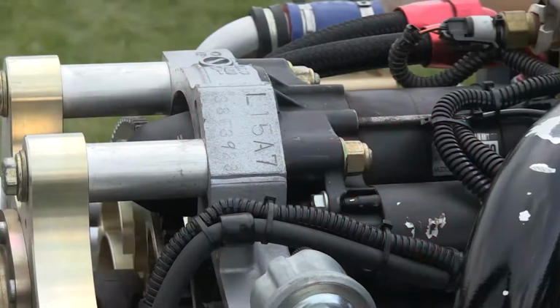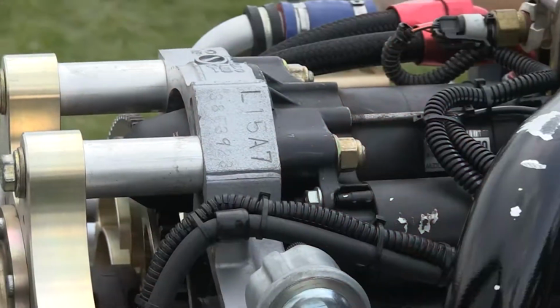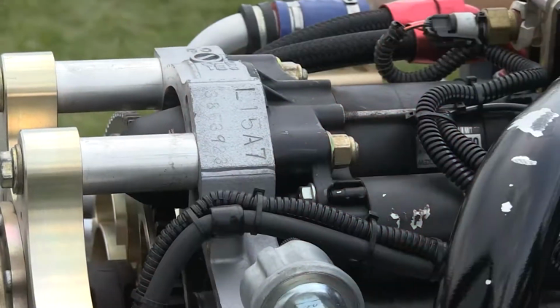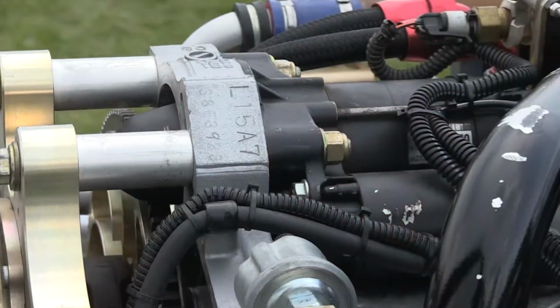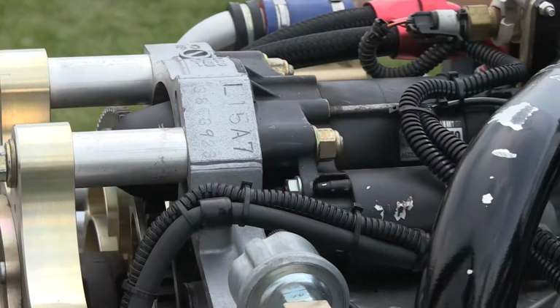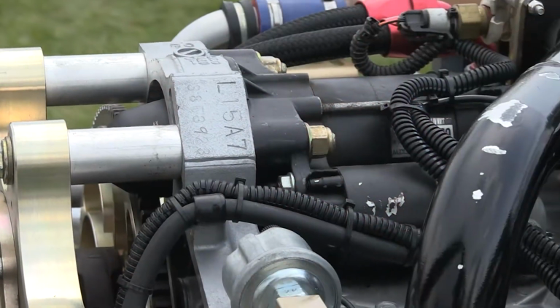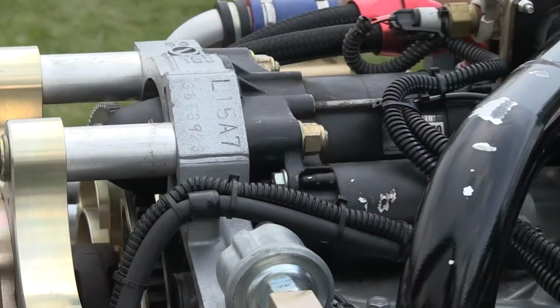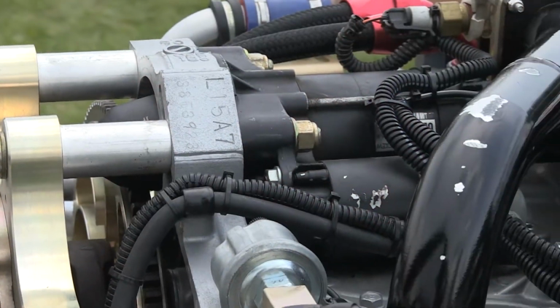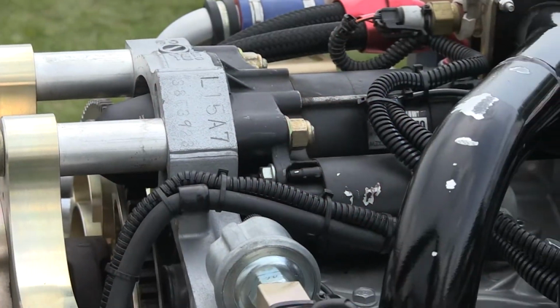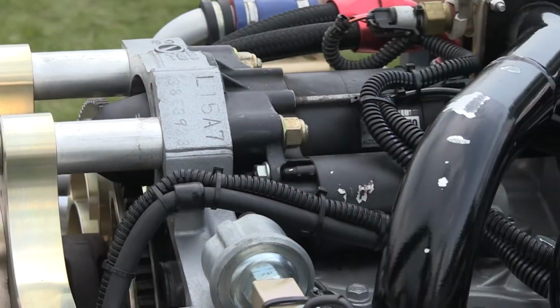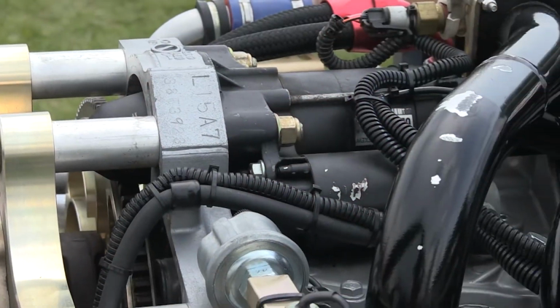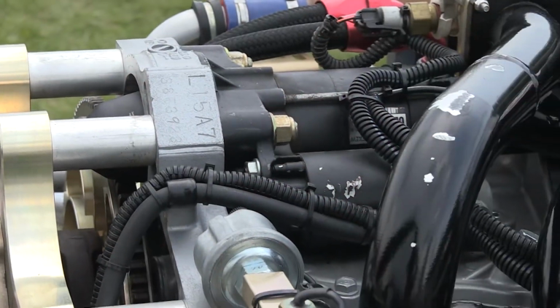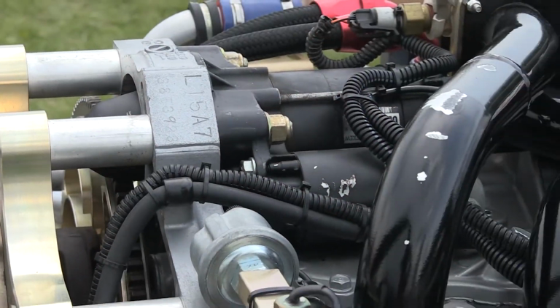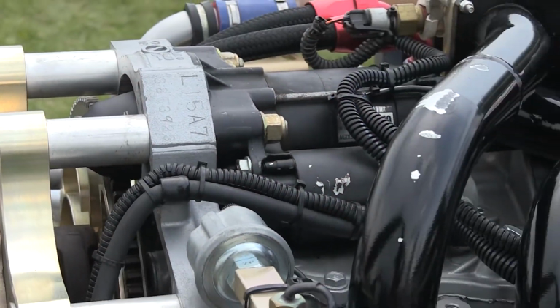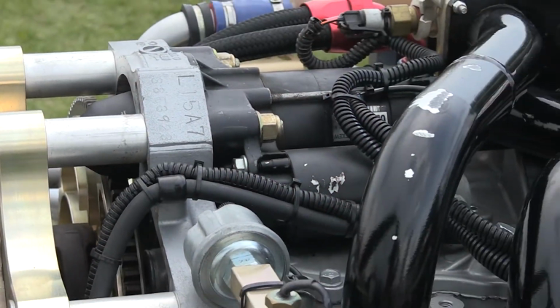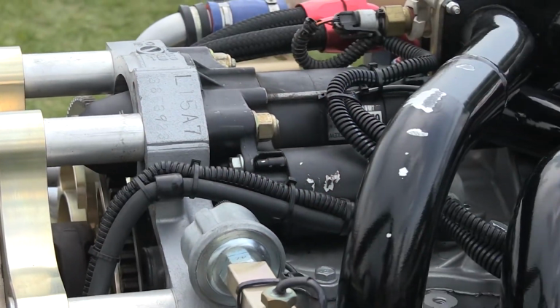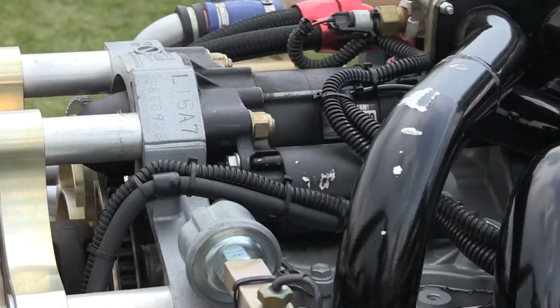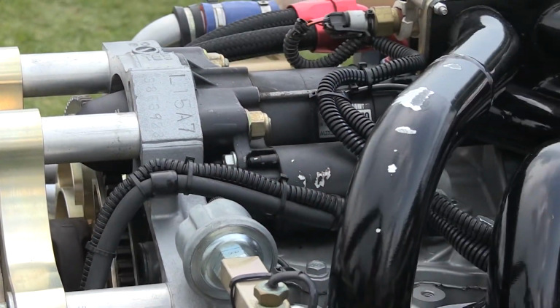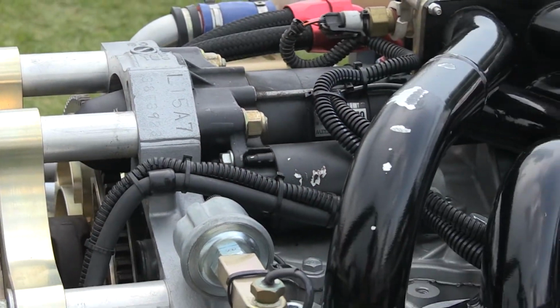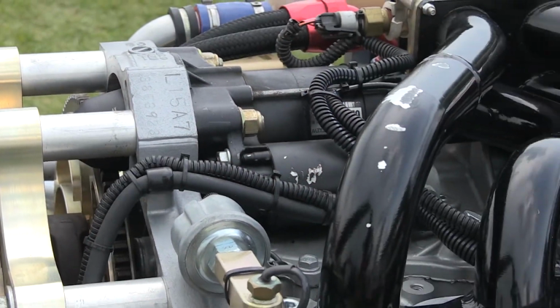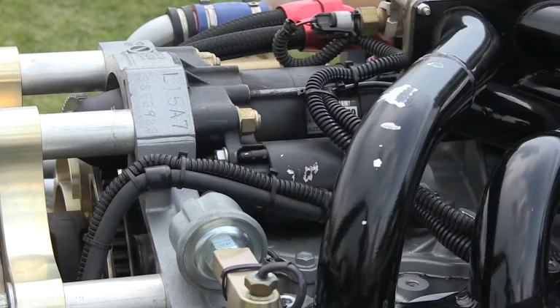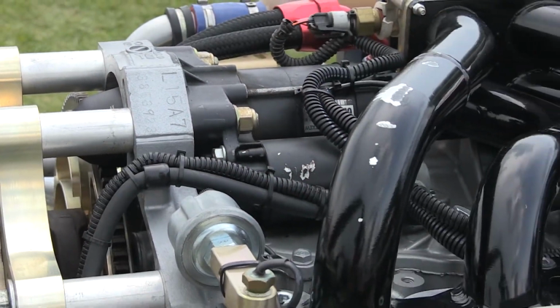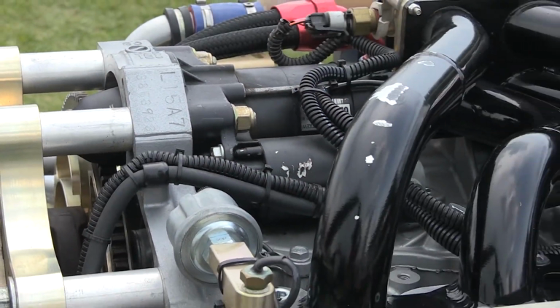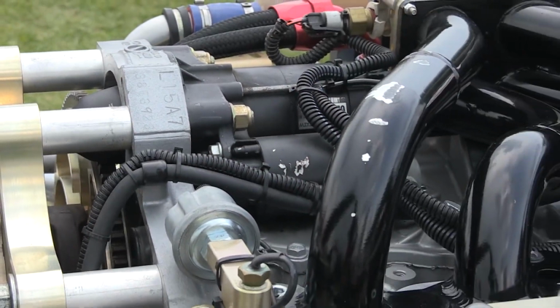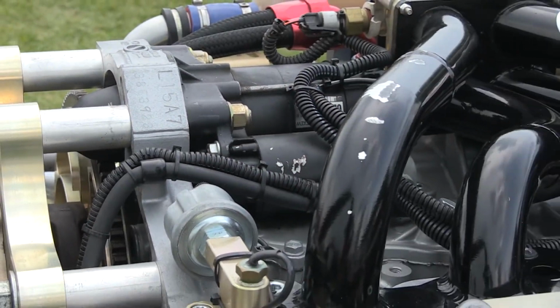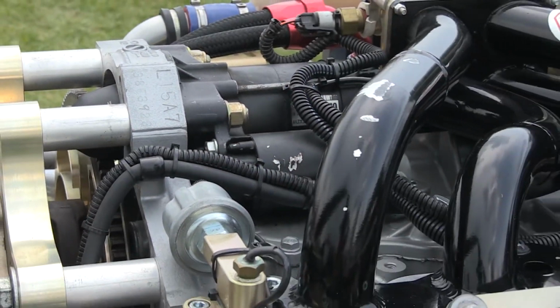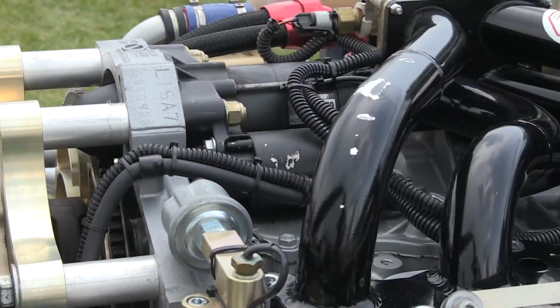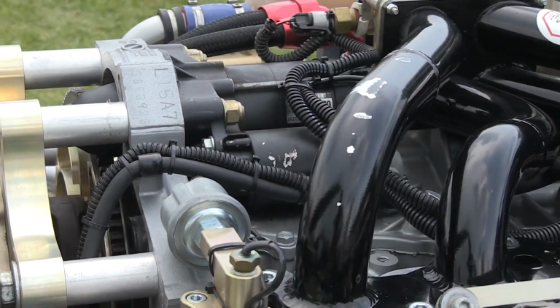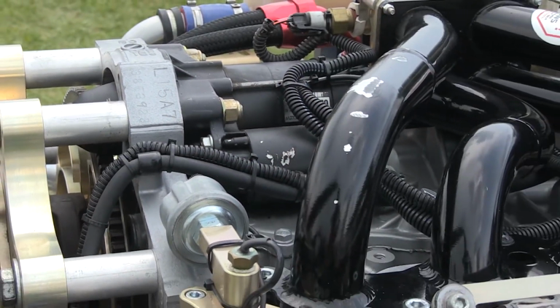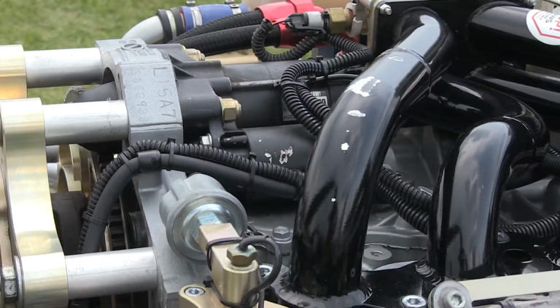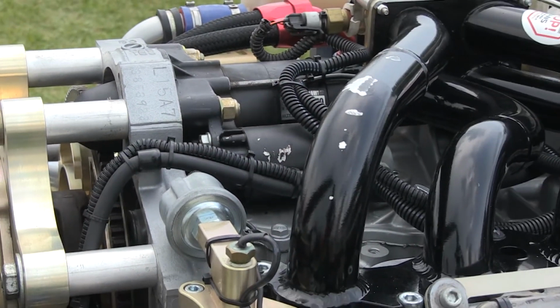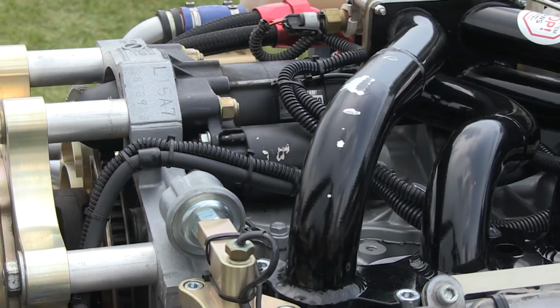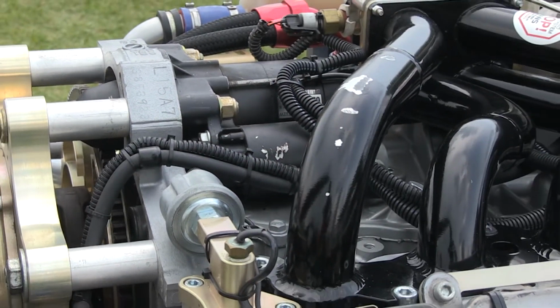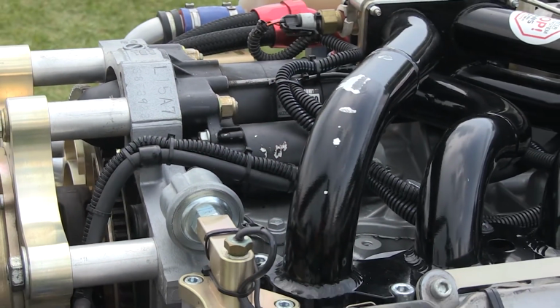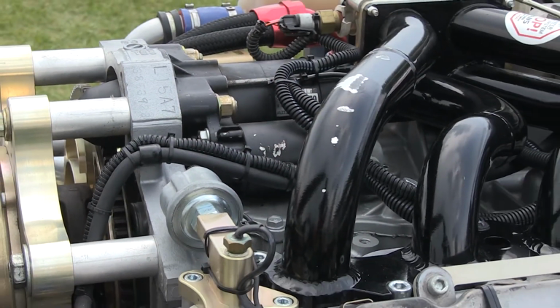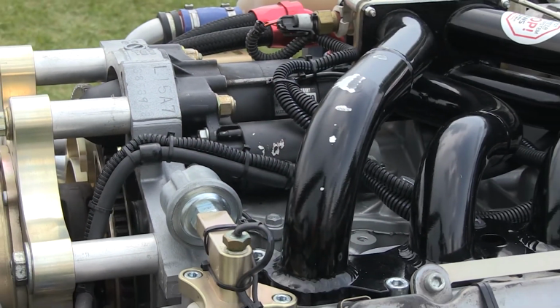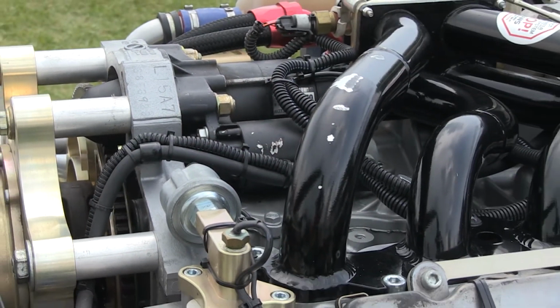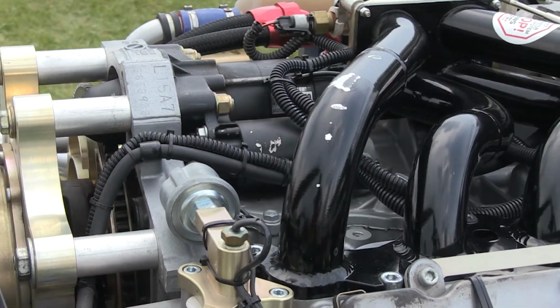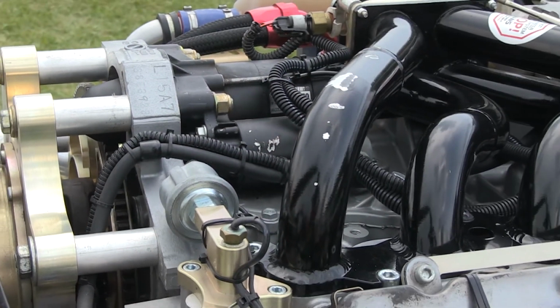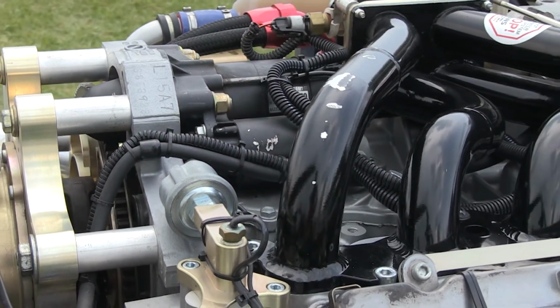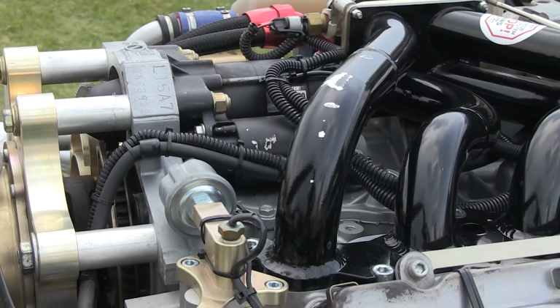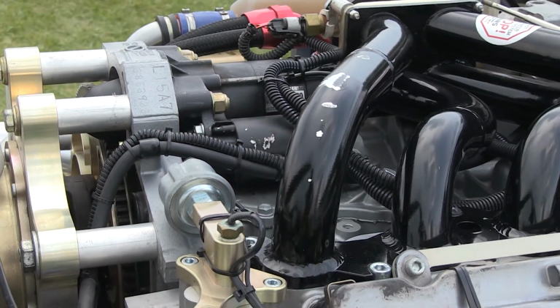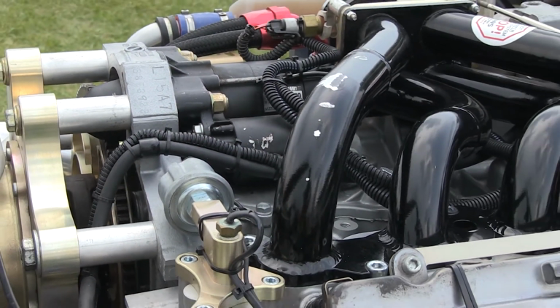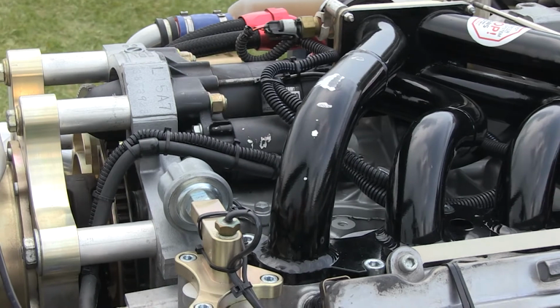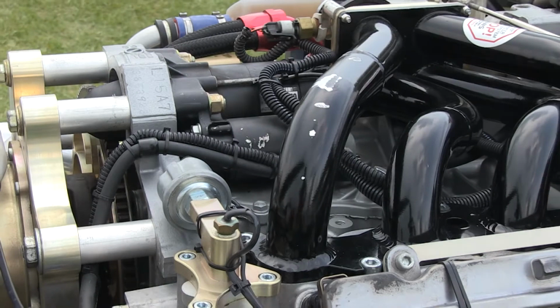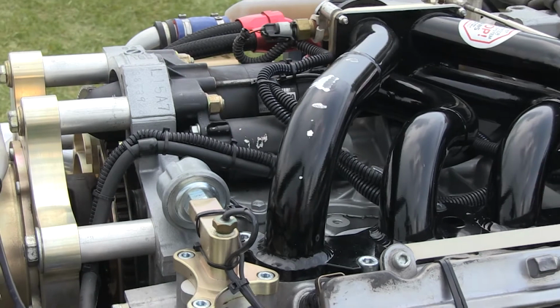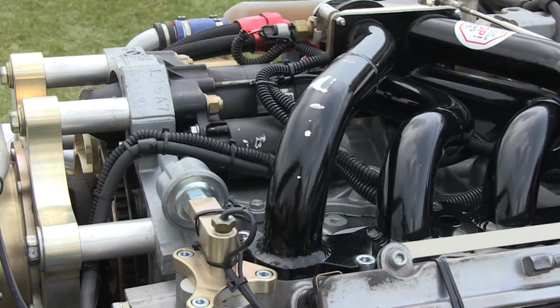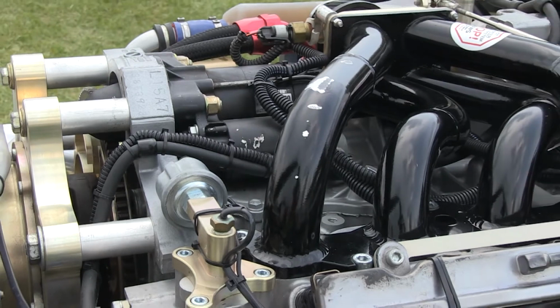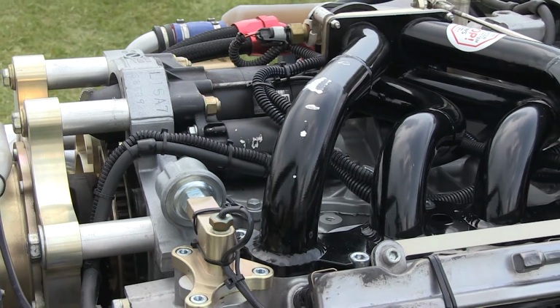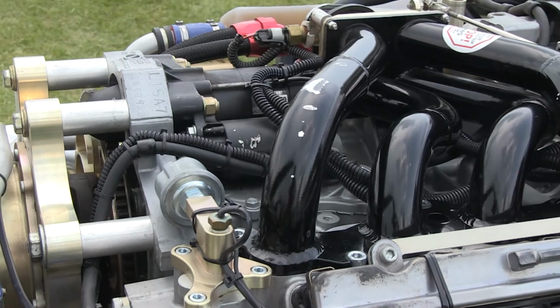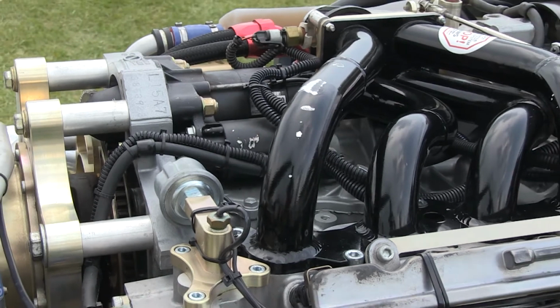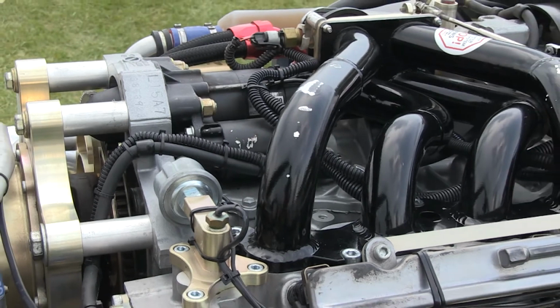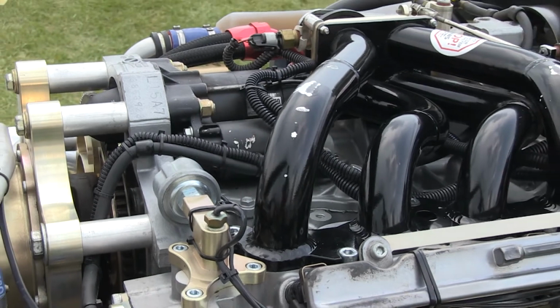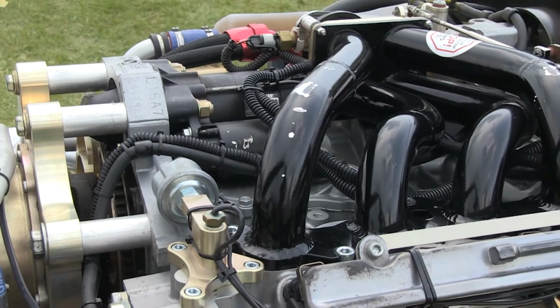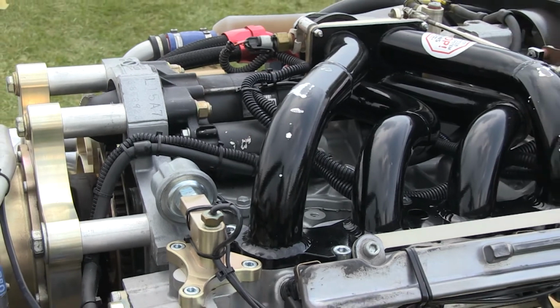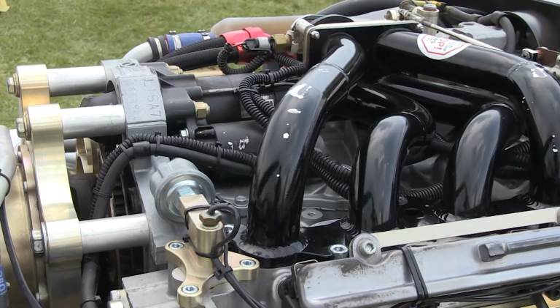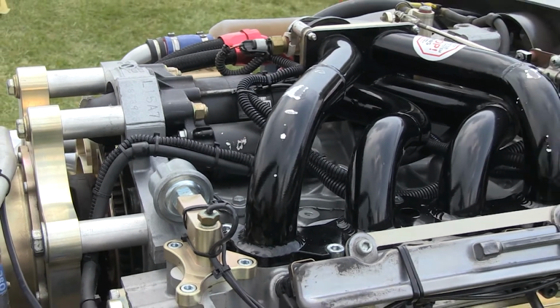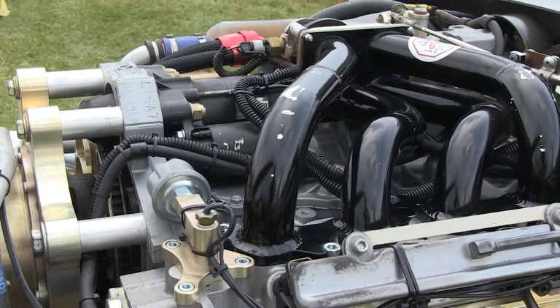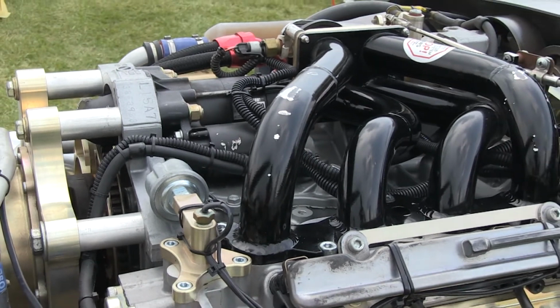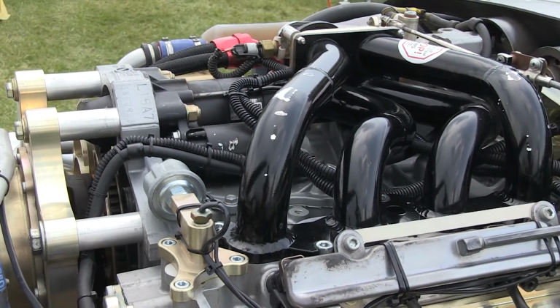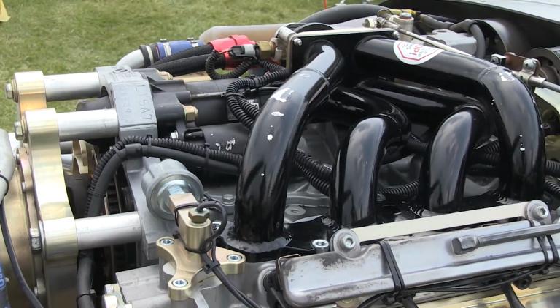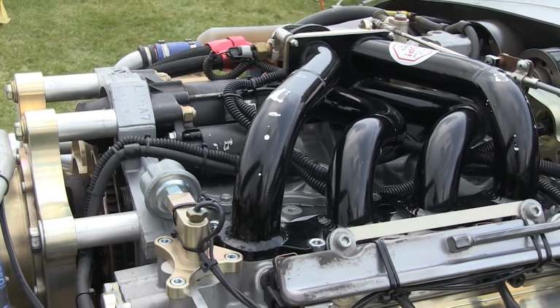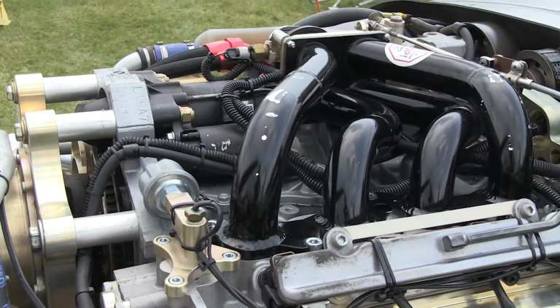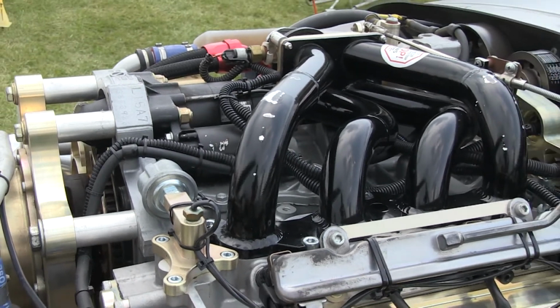How much does an engine like this typically cost, do you know? 13 grand for the complete package.